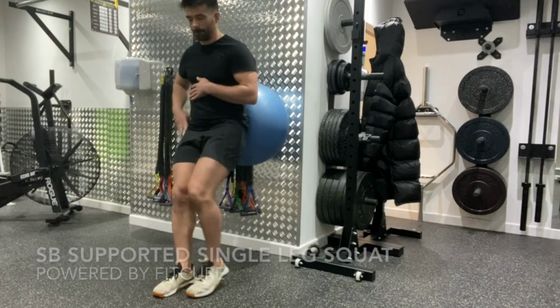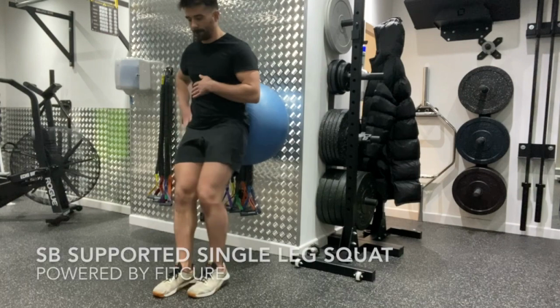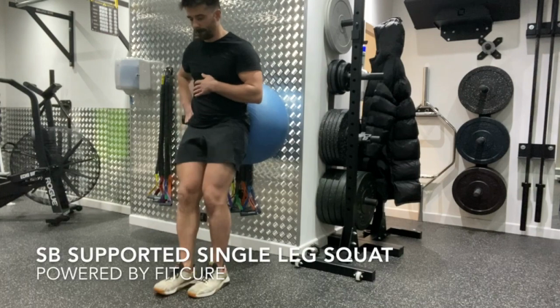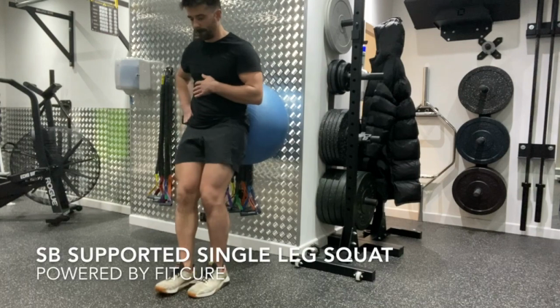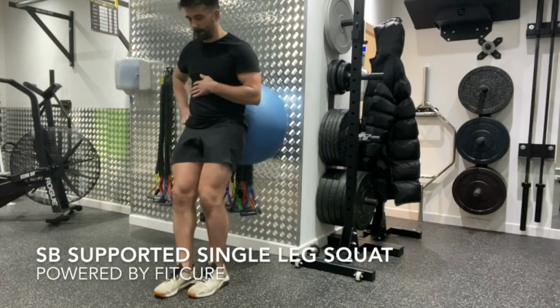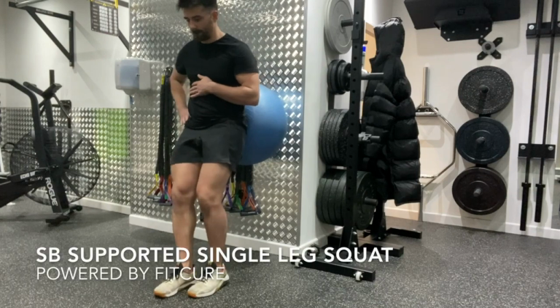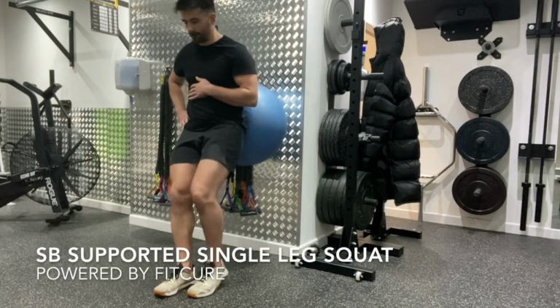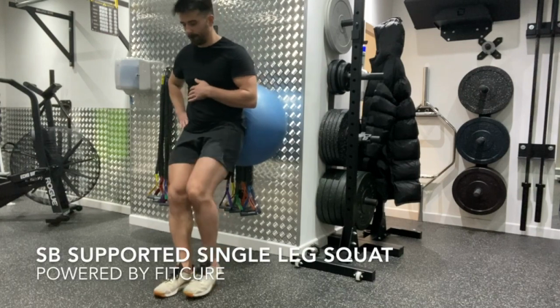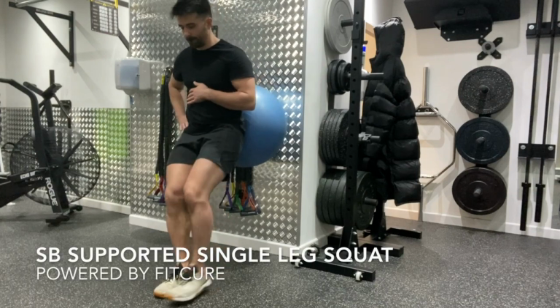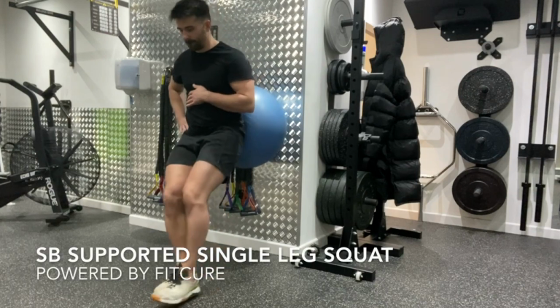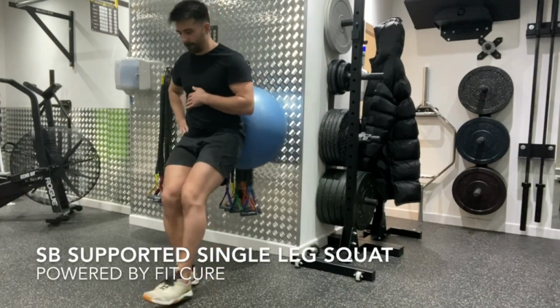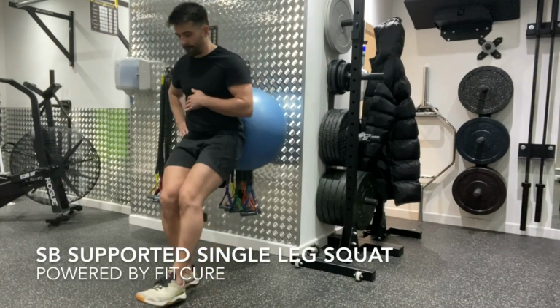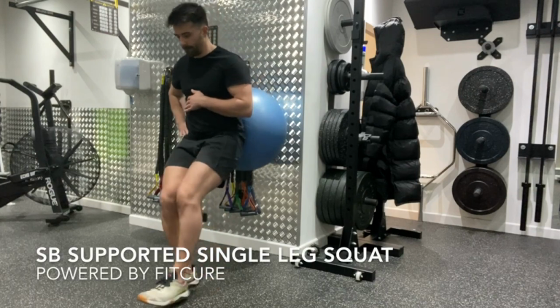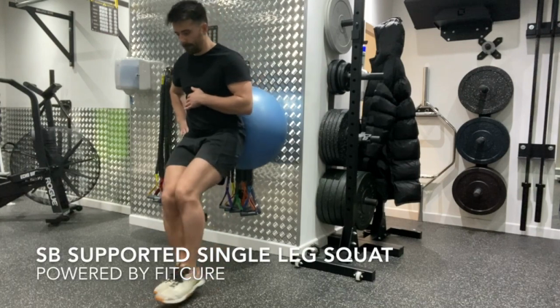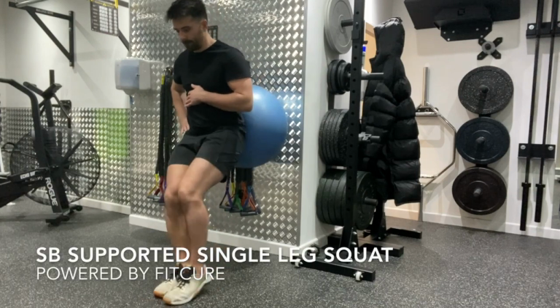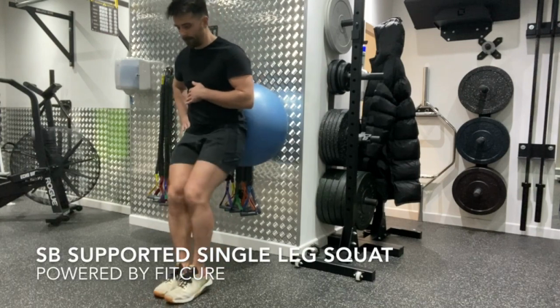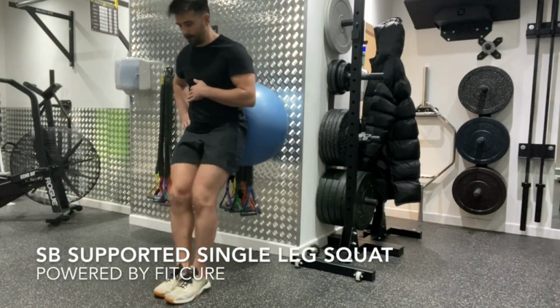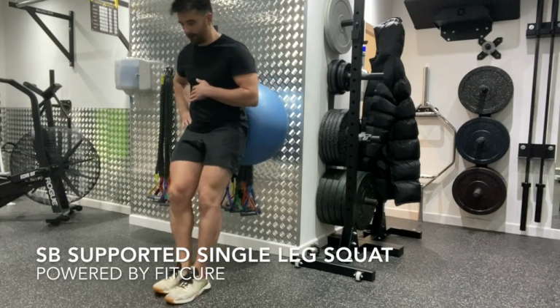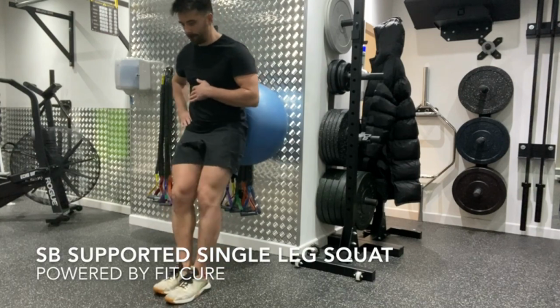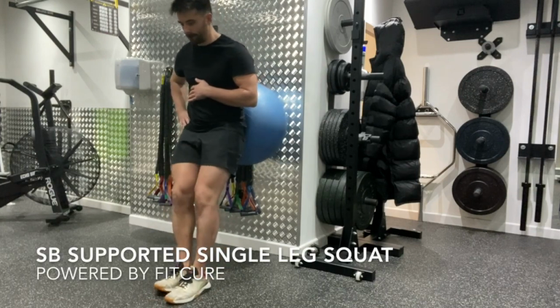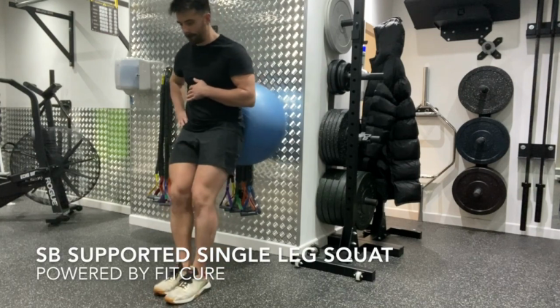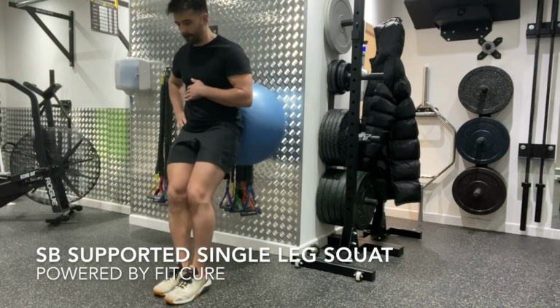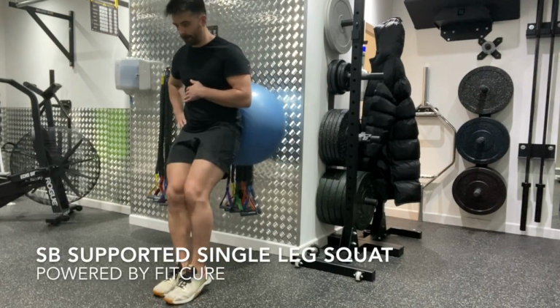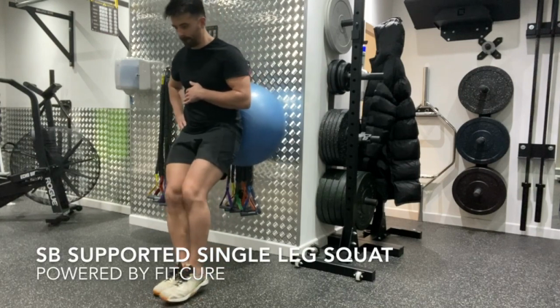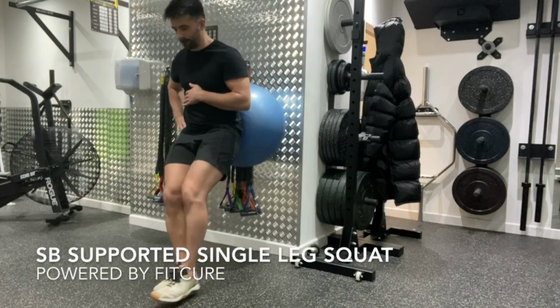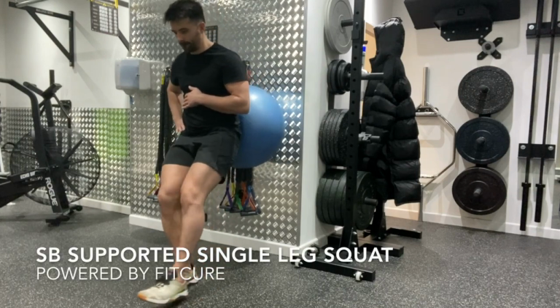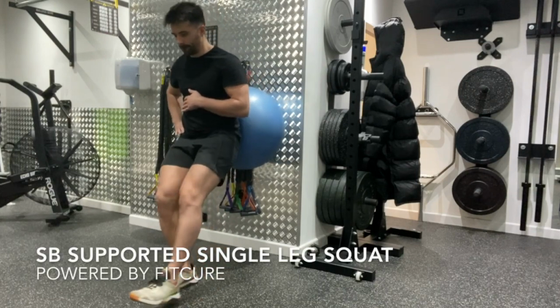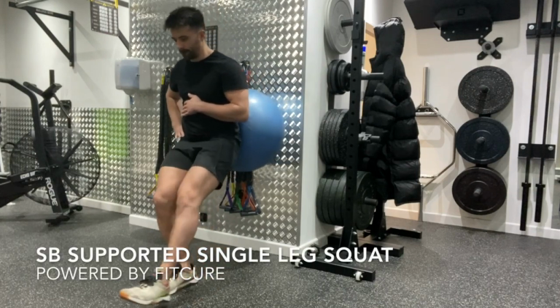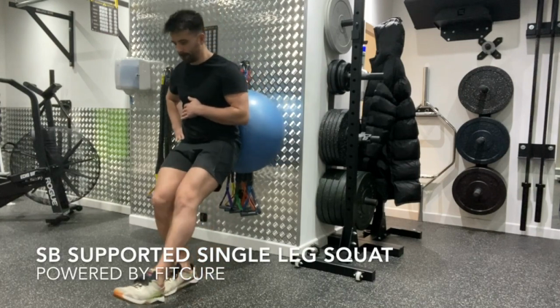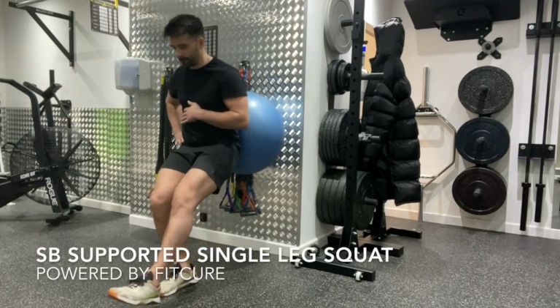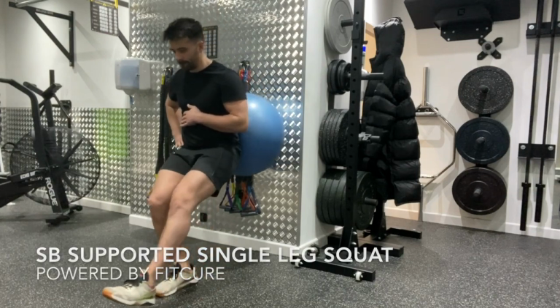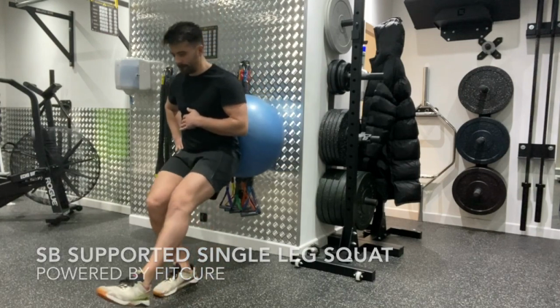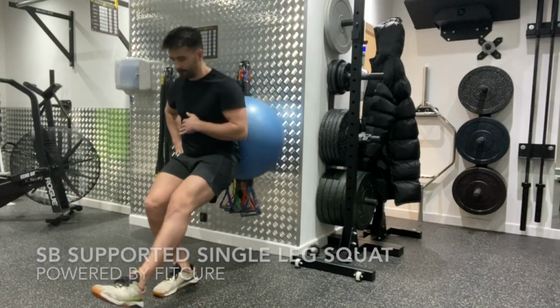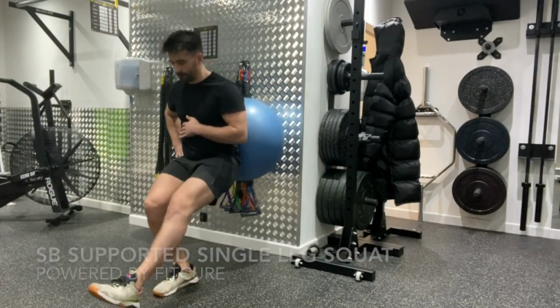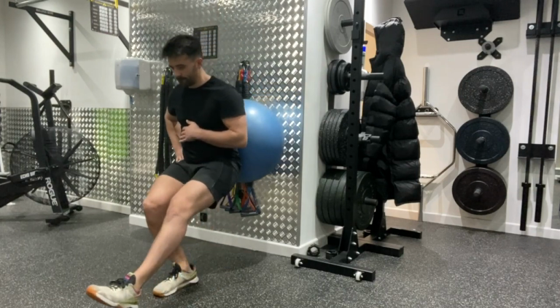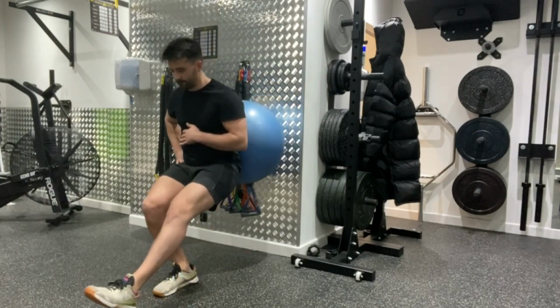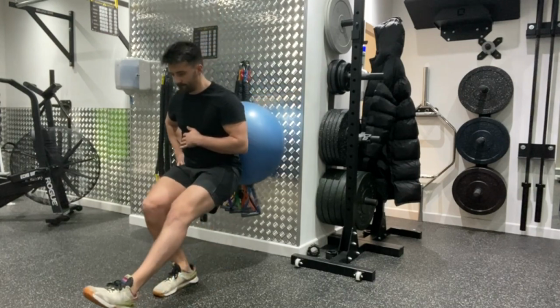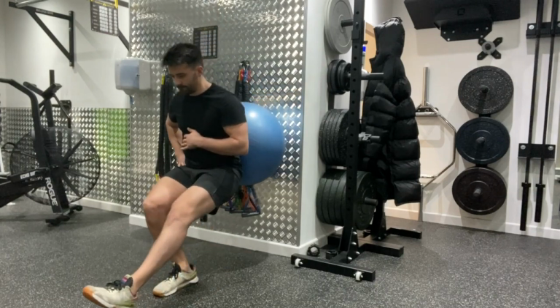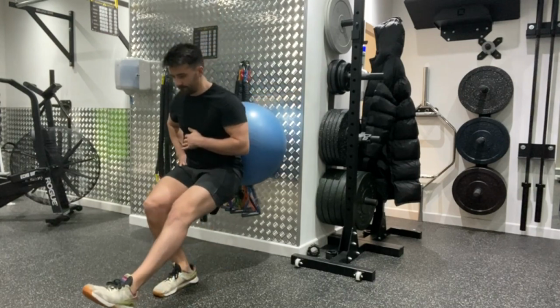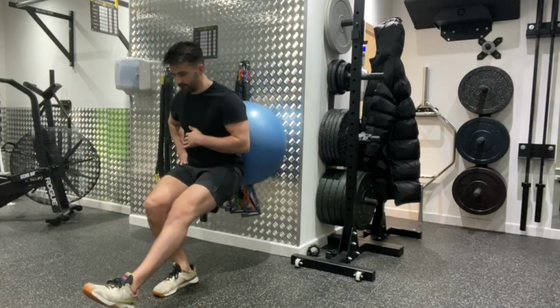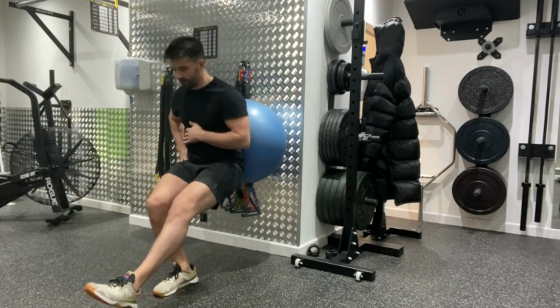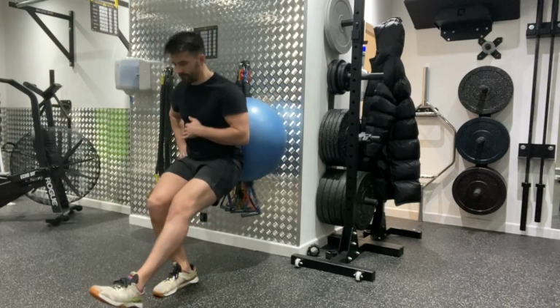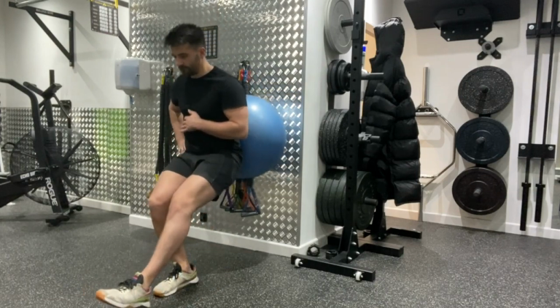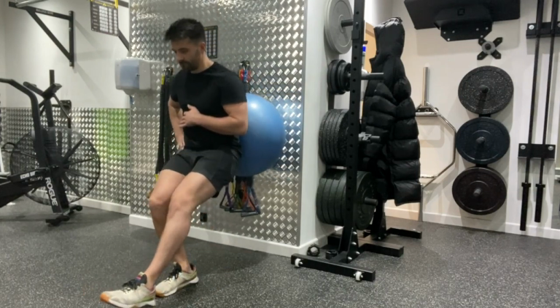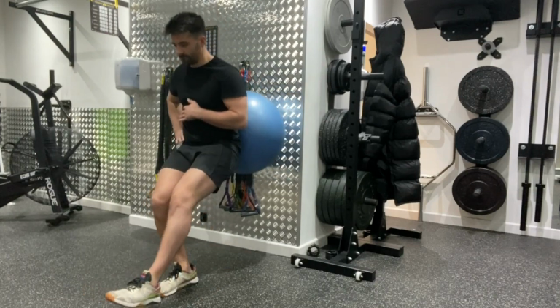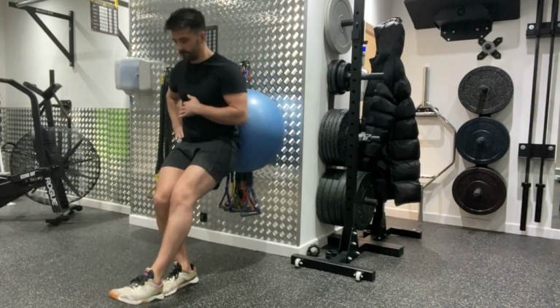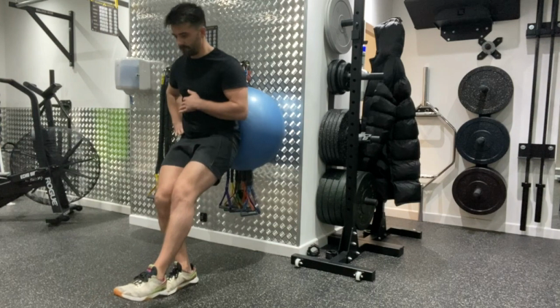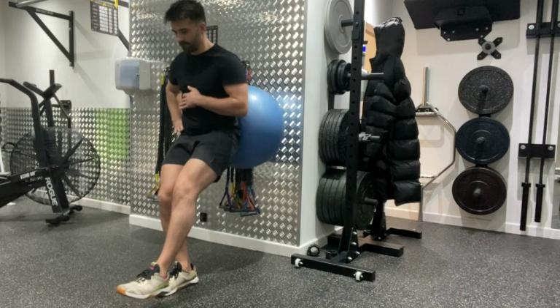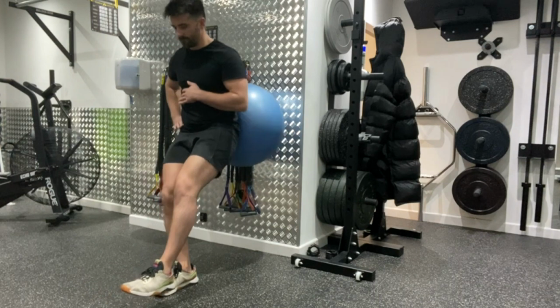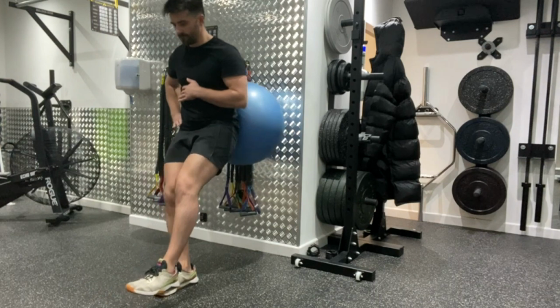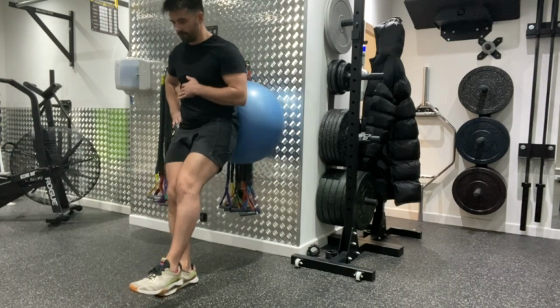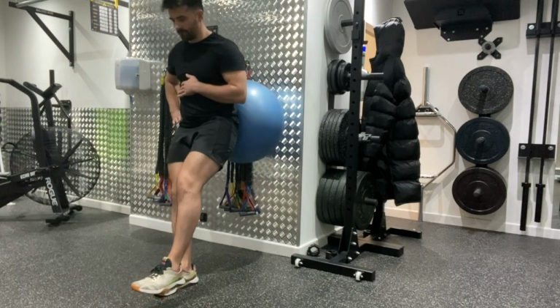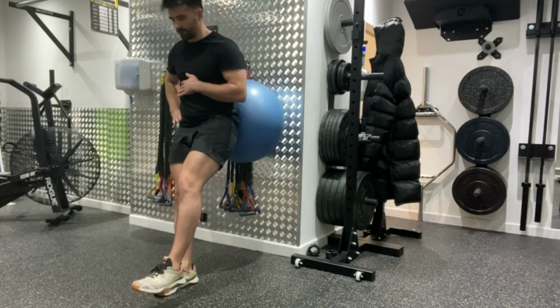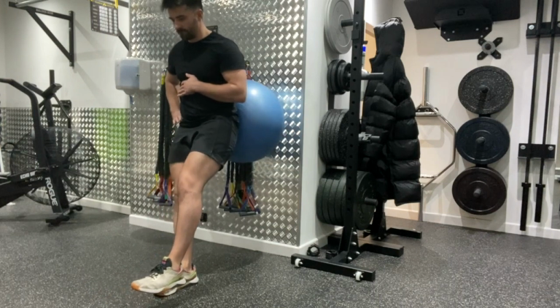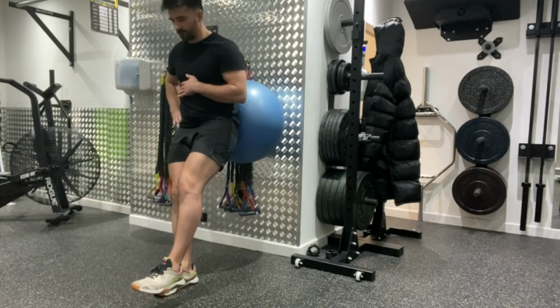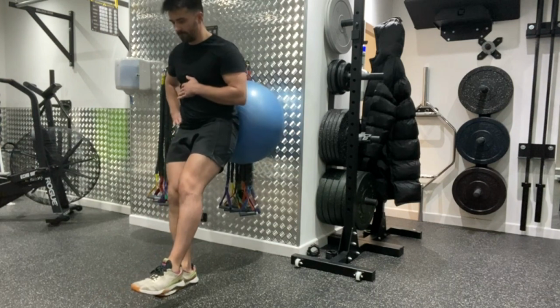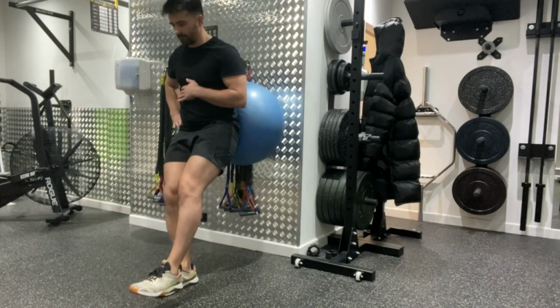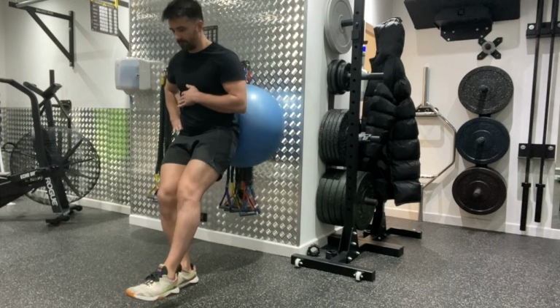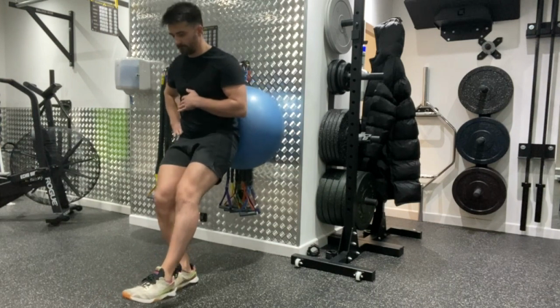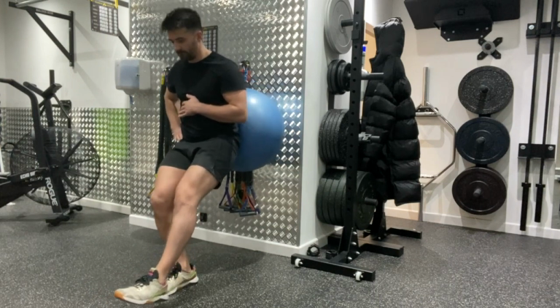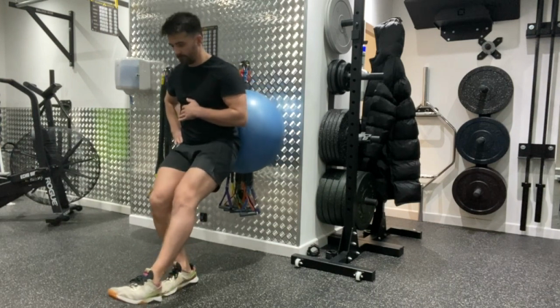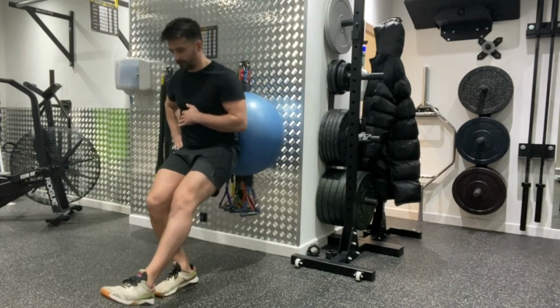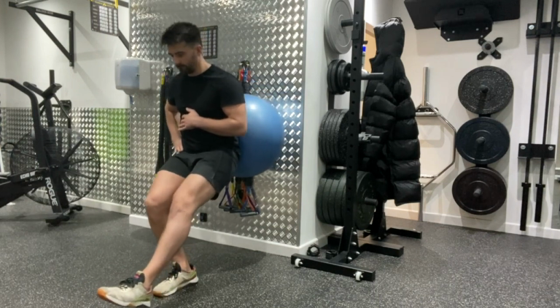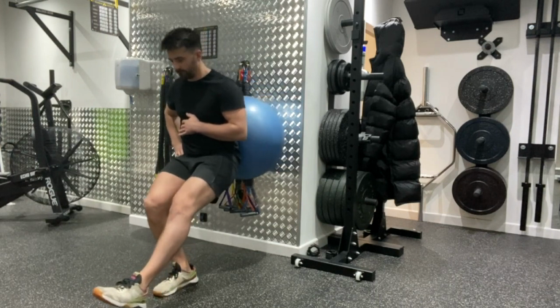Swiss ball single leg squat. Standing tall with your back adjacent to a wall, with a Swiss ball between your lower back and the wall.